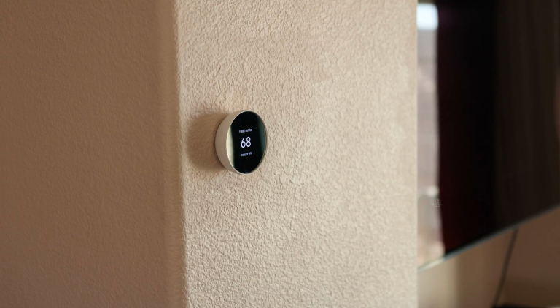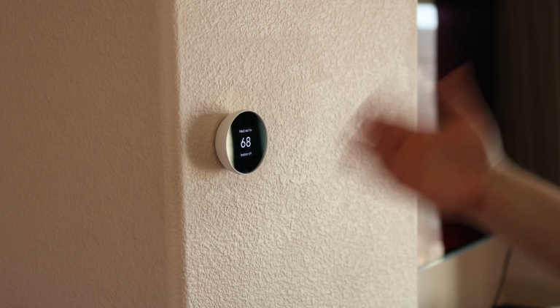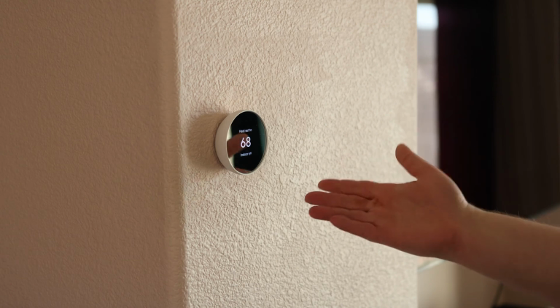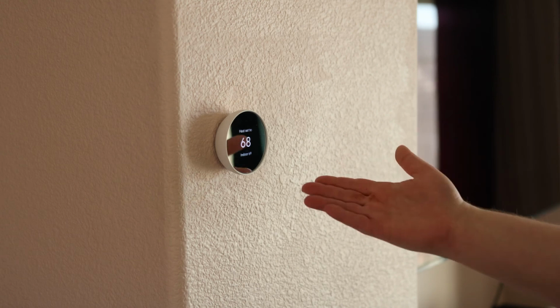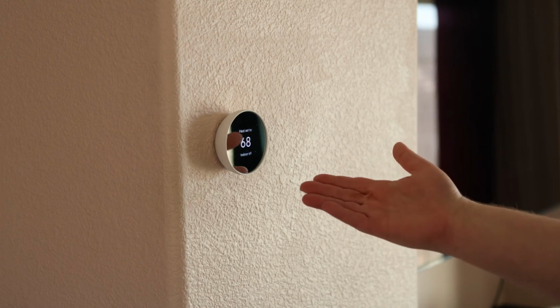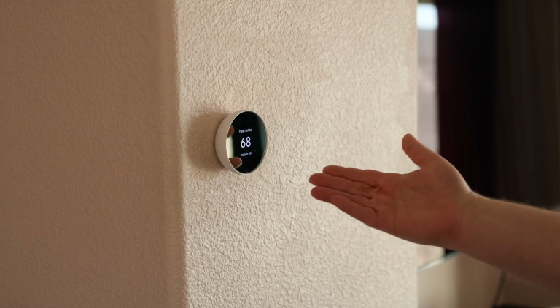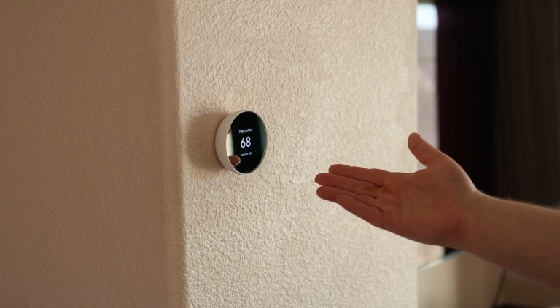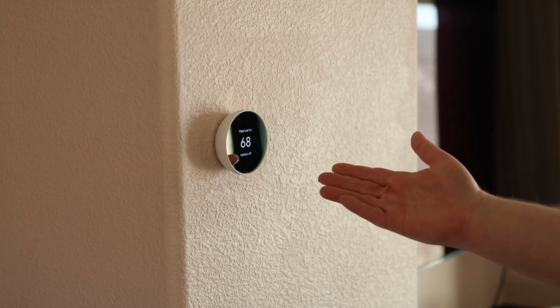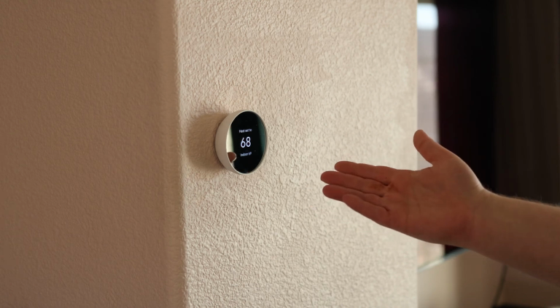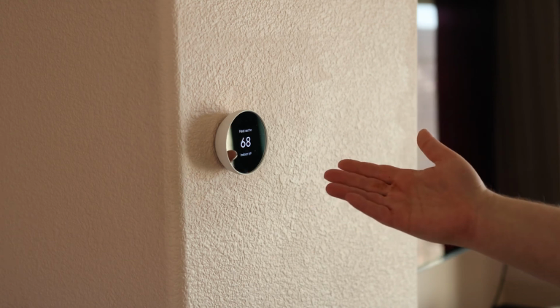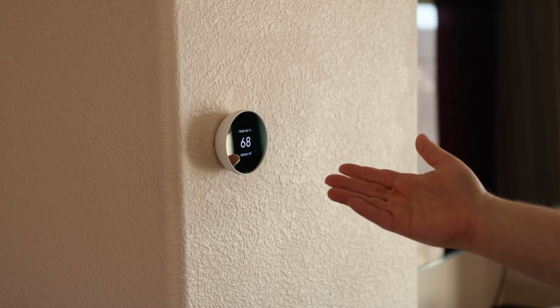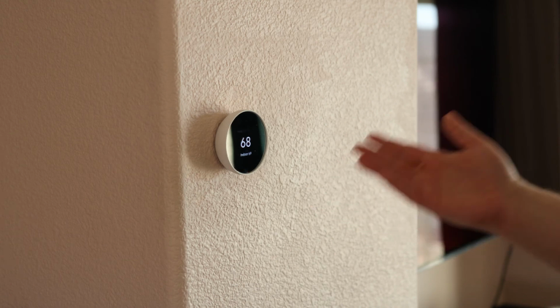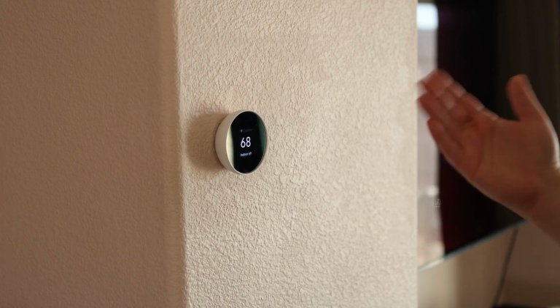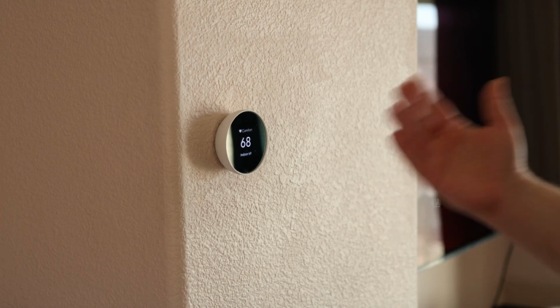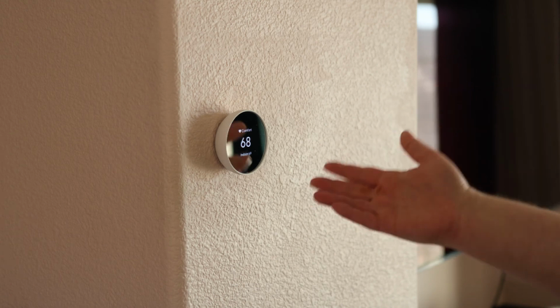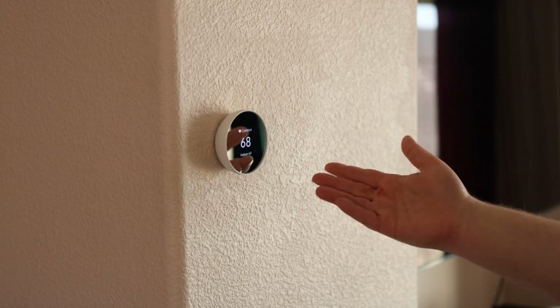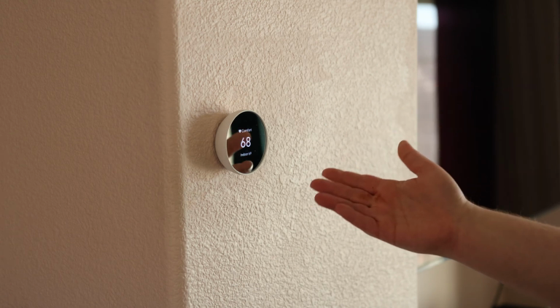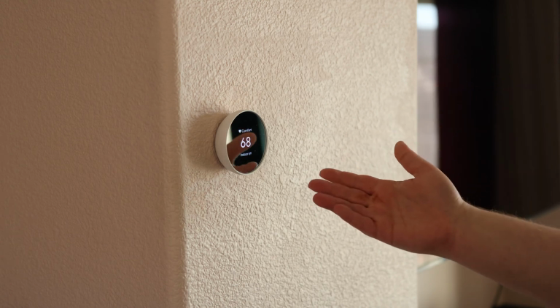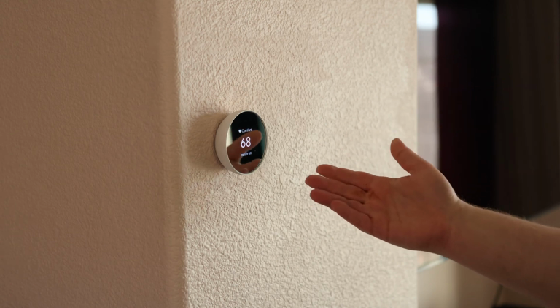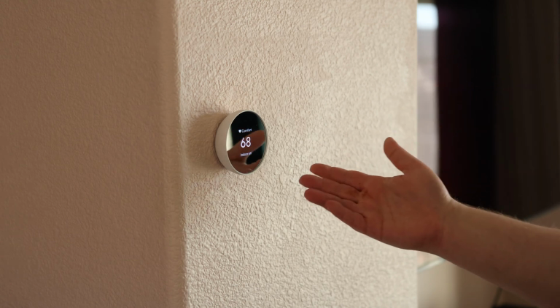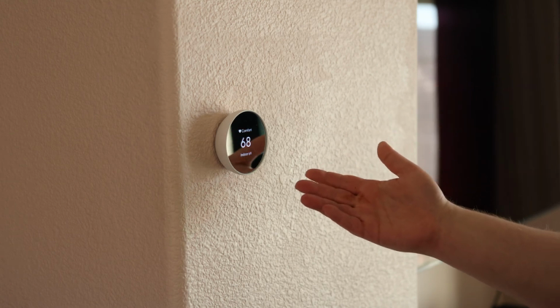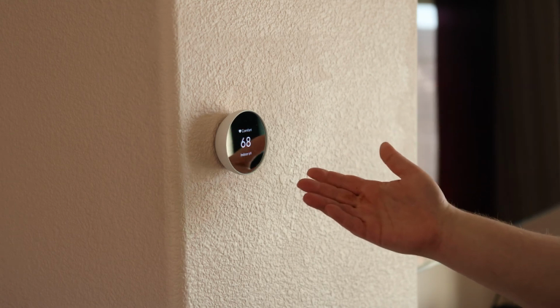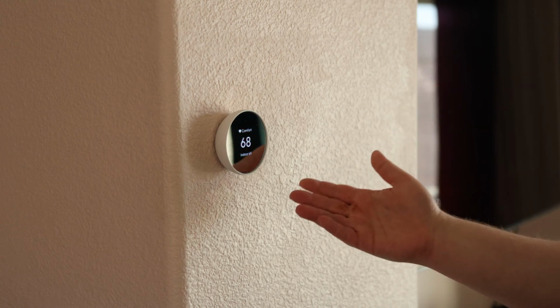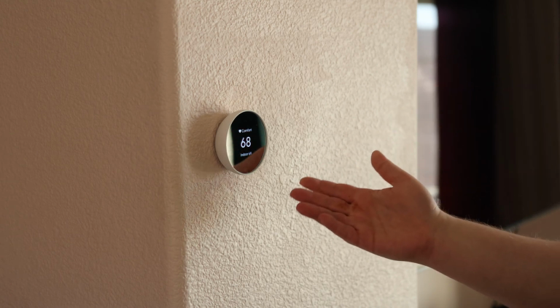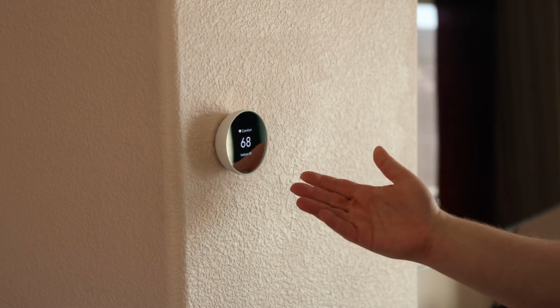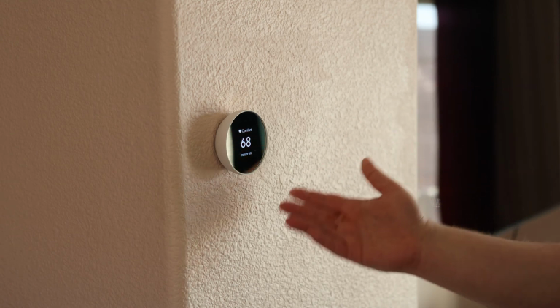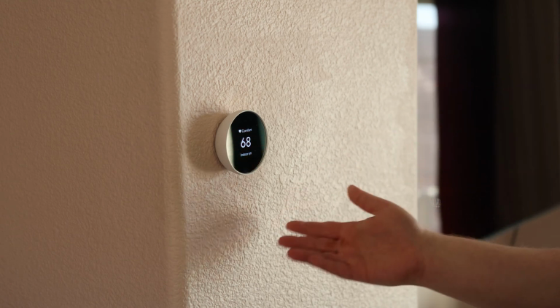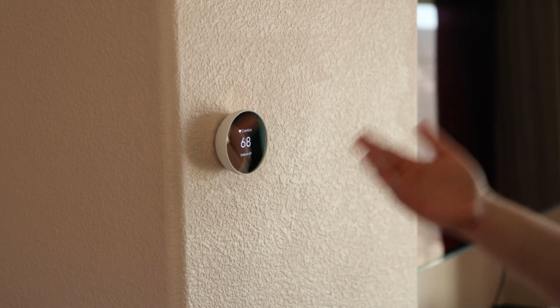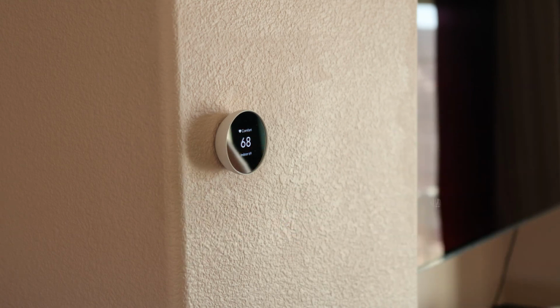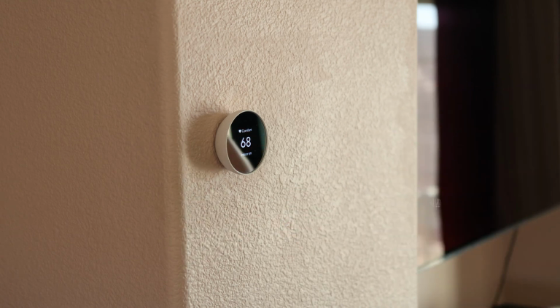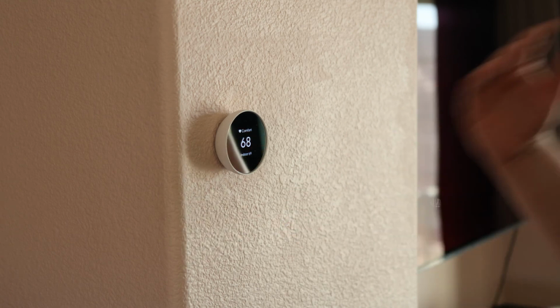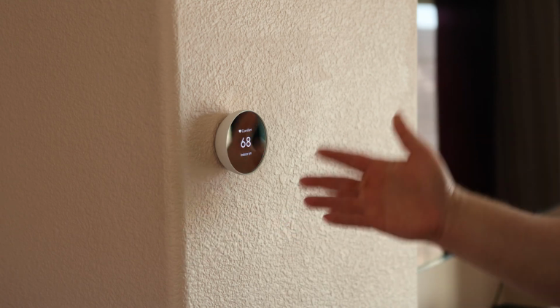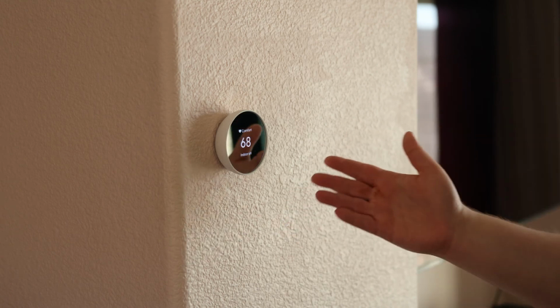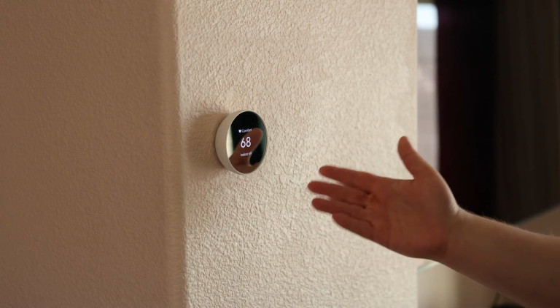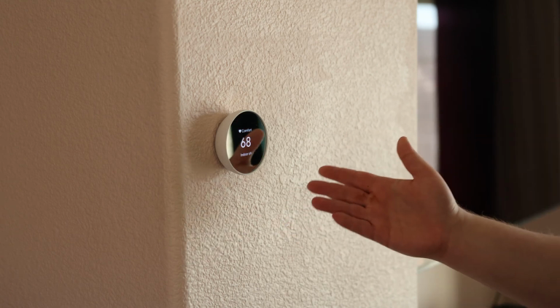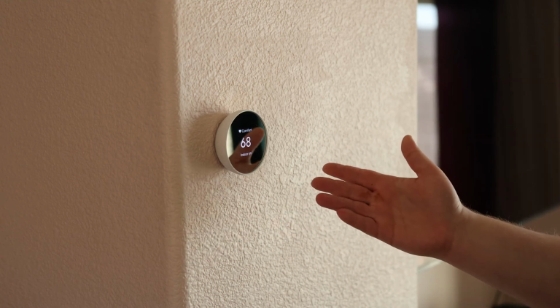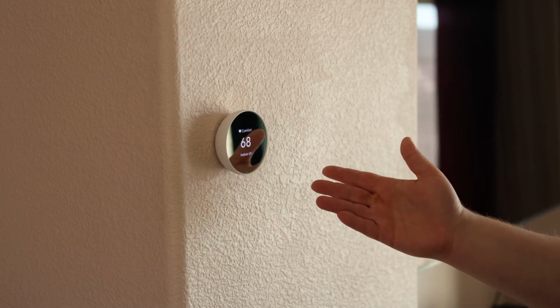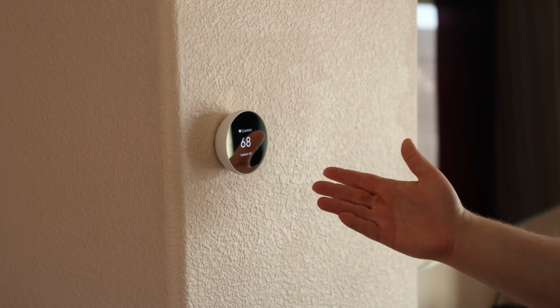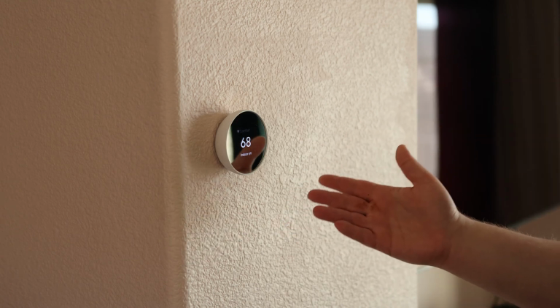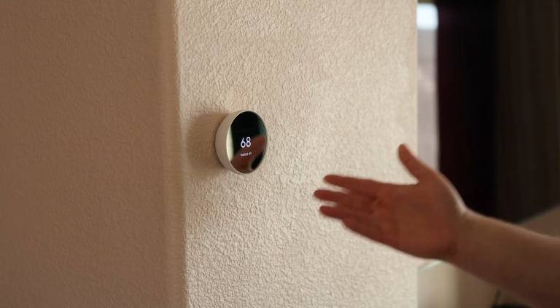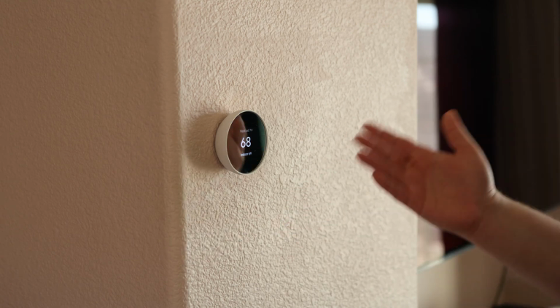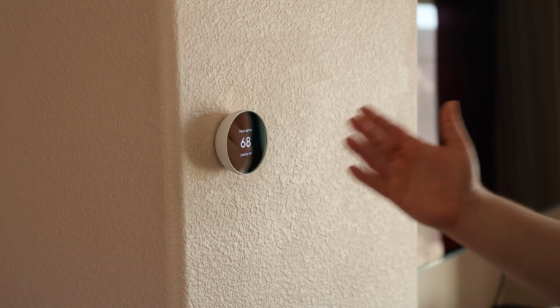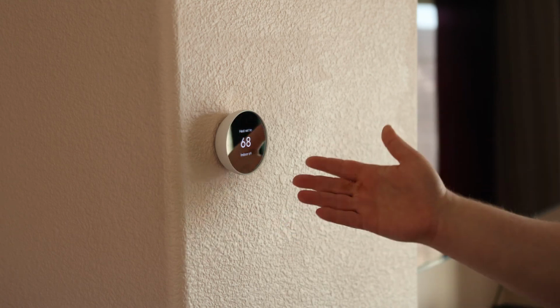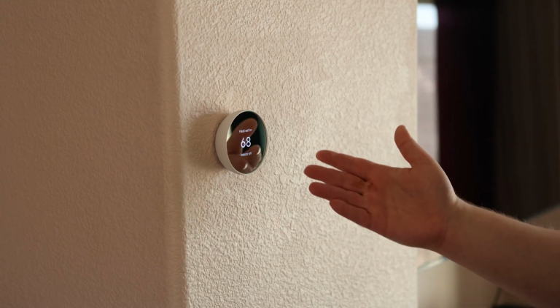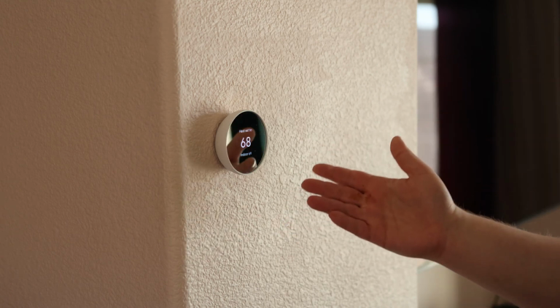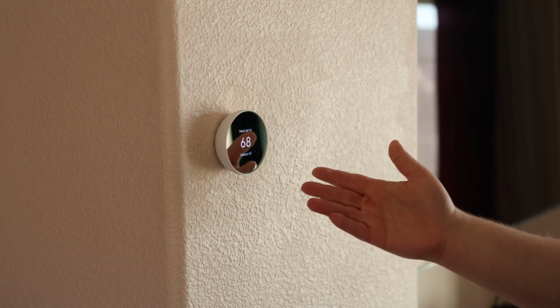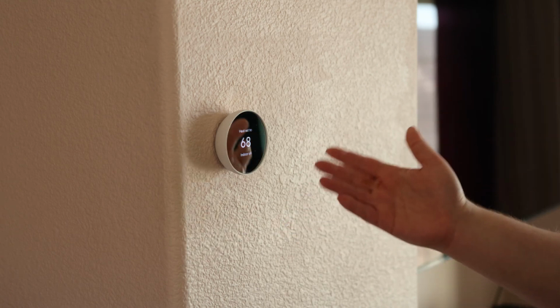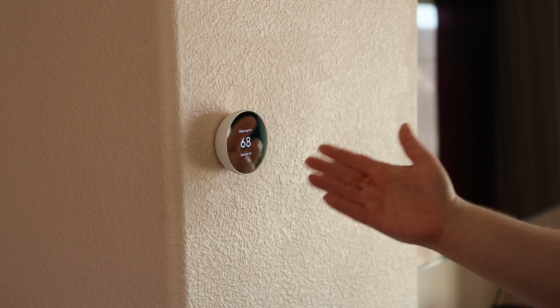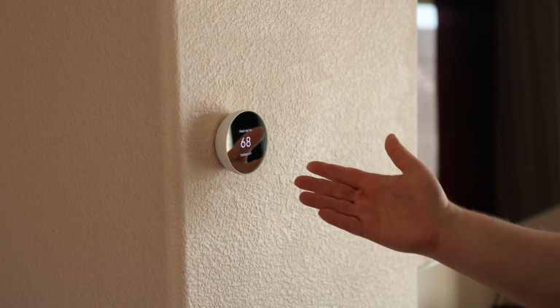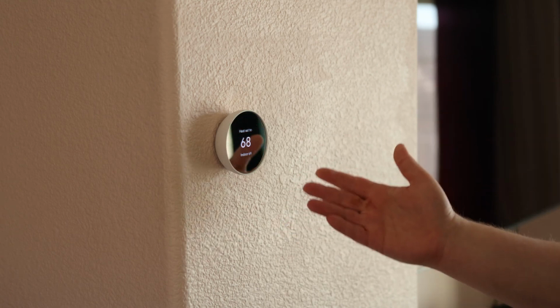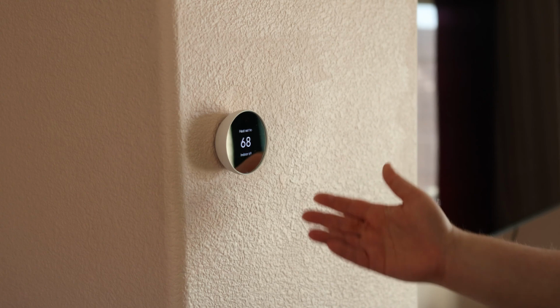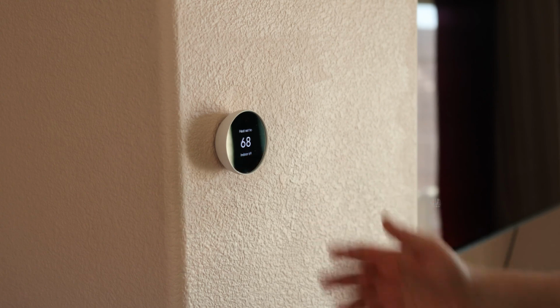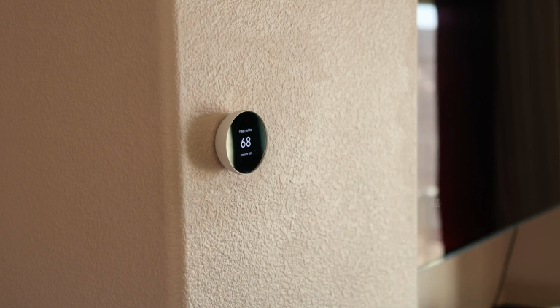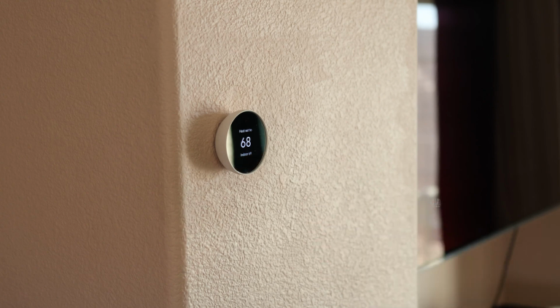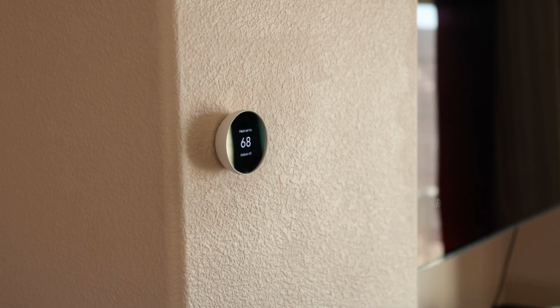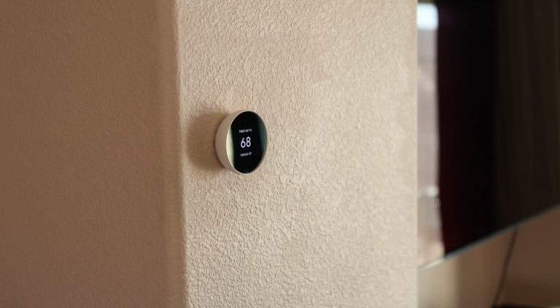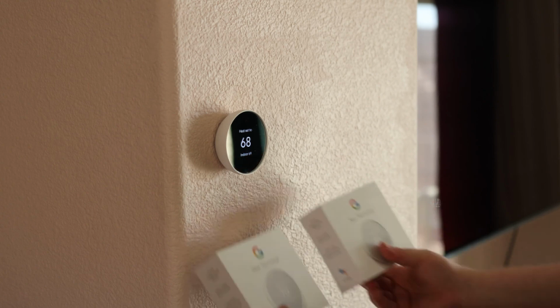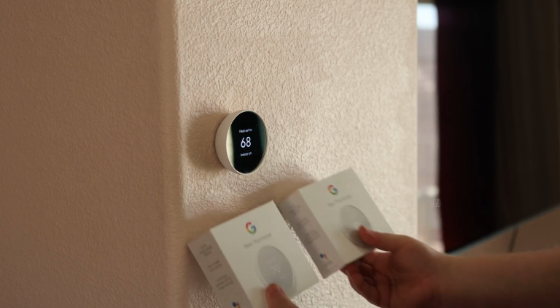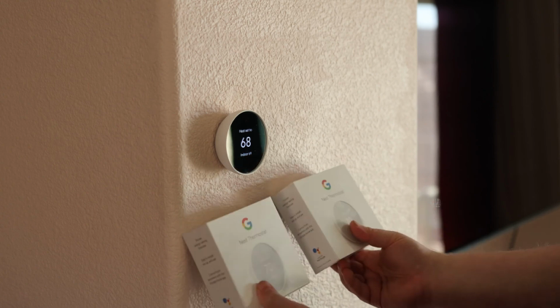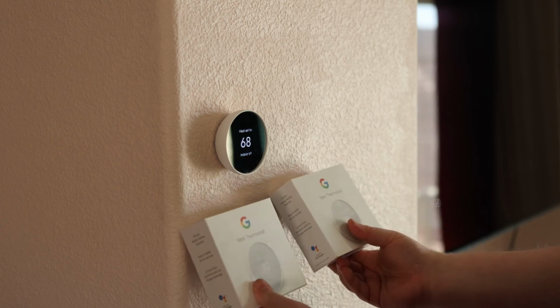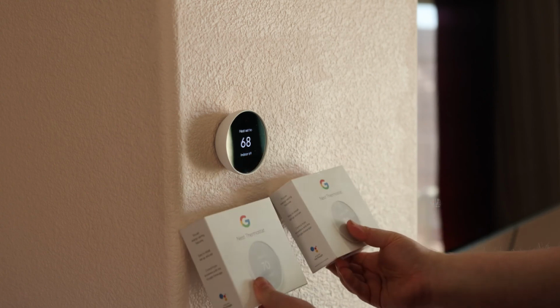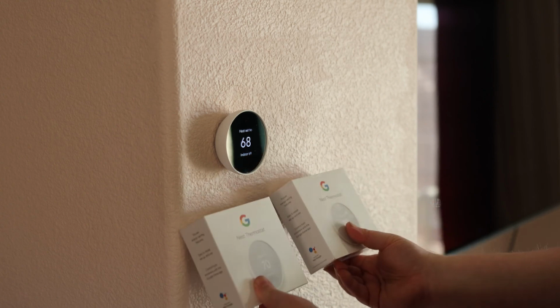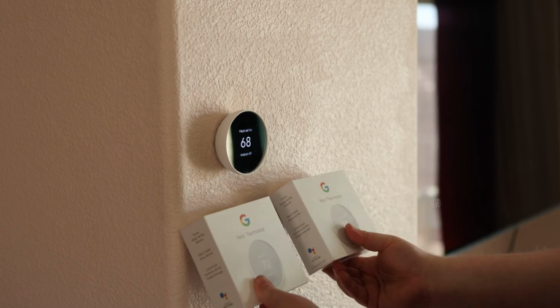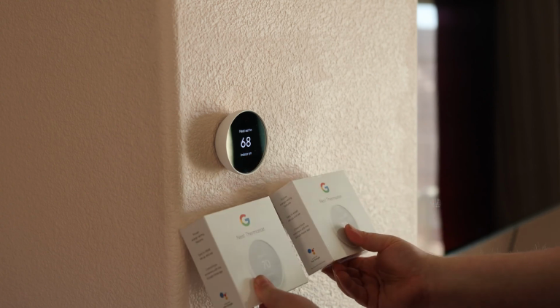So this is our Google Nest thermostat. We've had this thing for a little bit over a year now and we absolutely love this thing. We actually like it so much that we got two more.